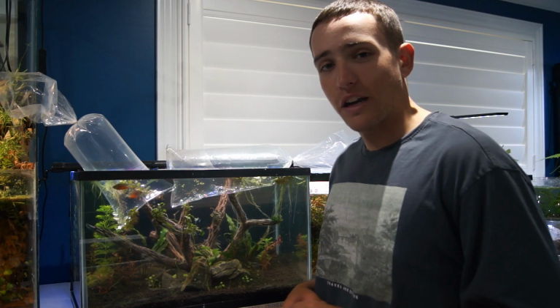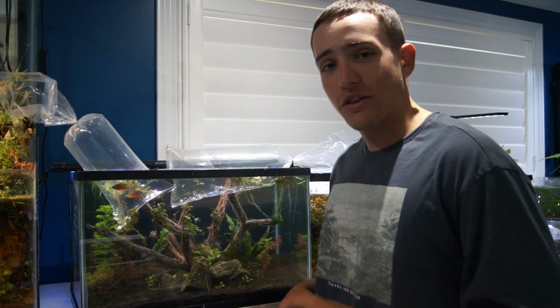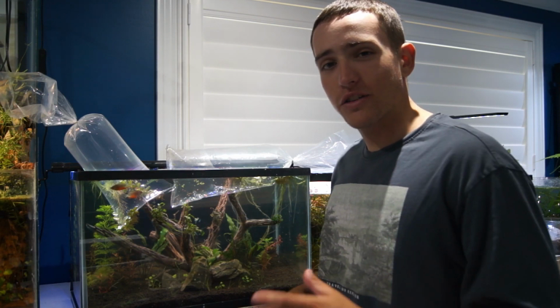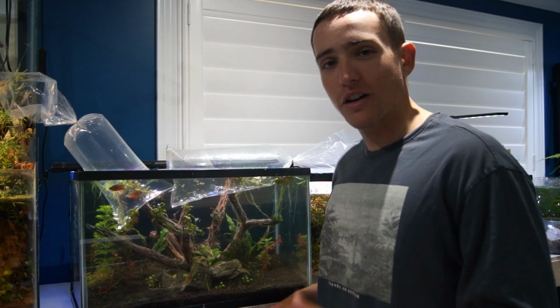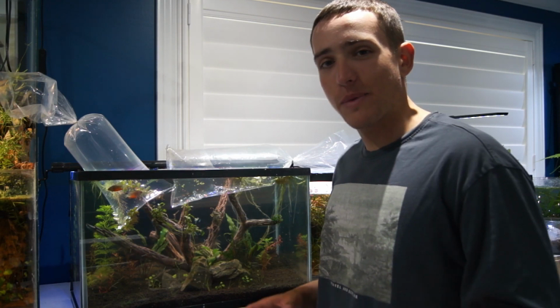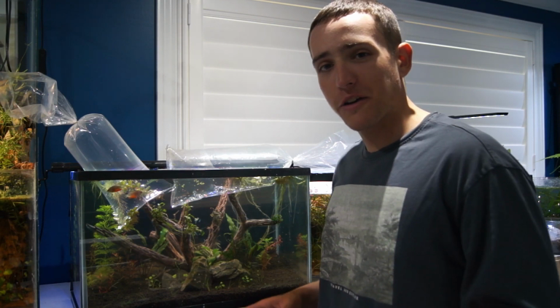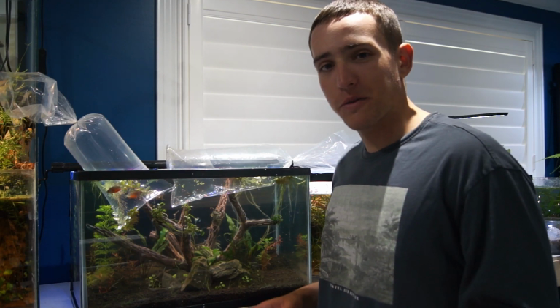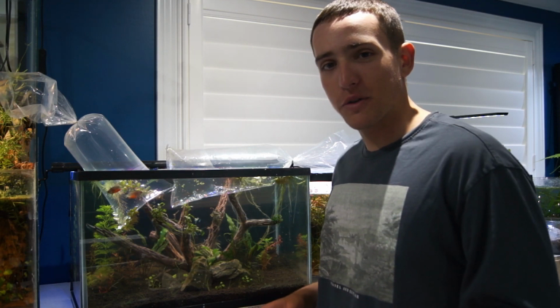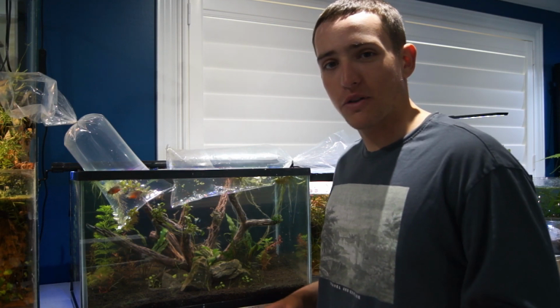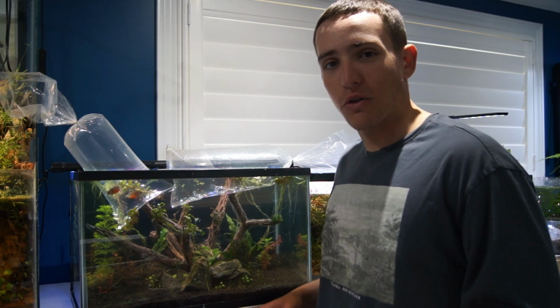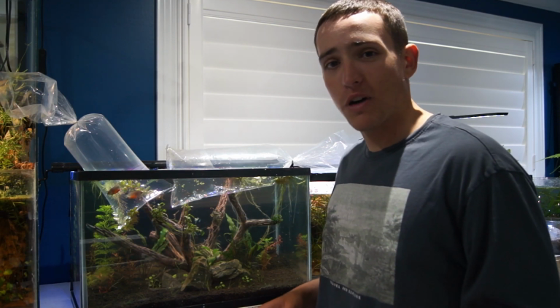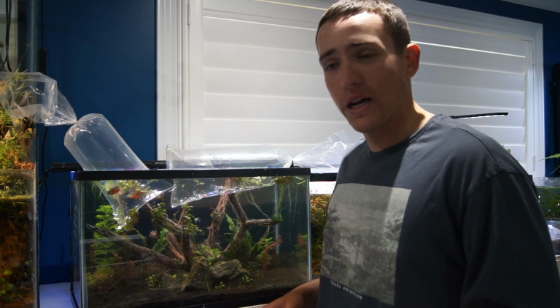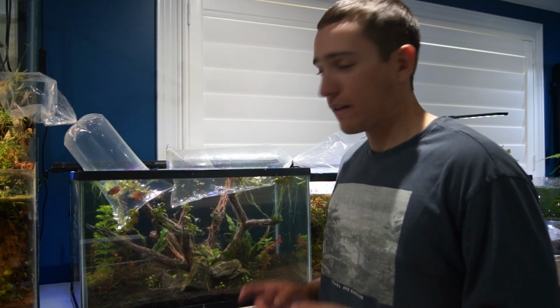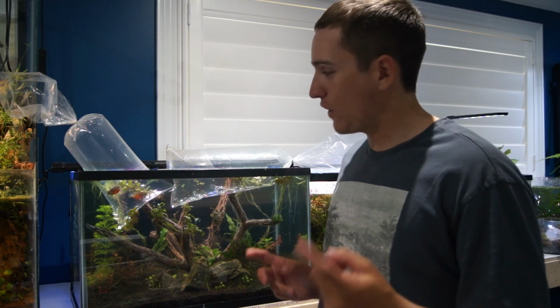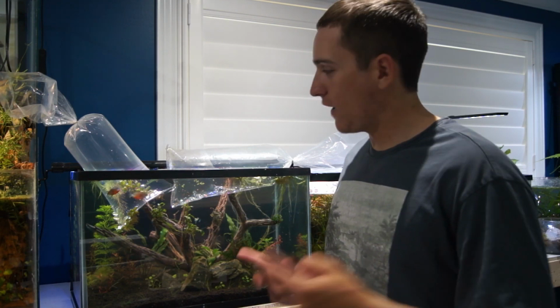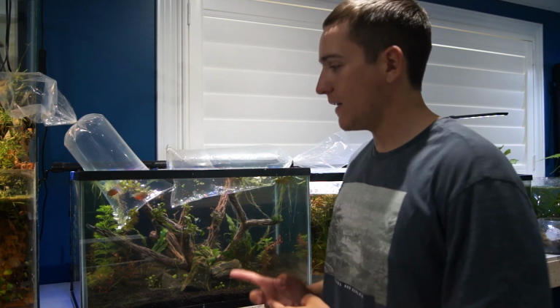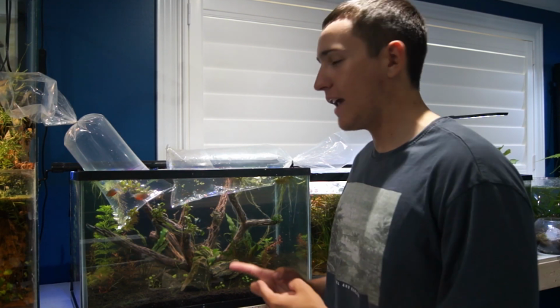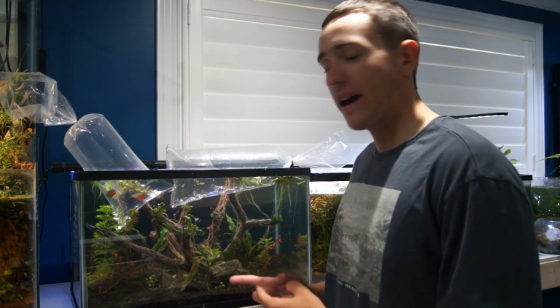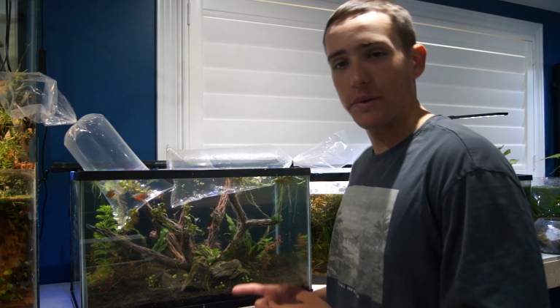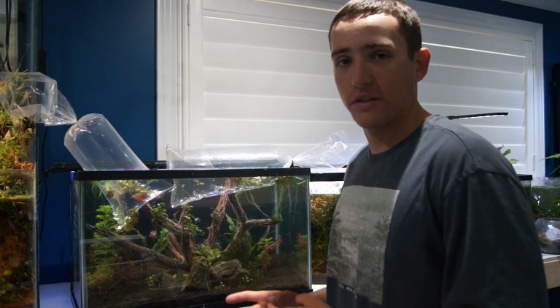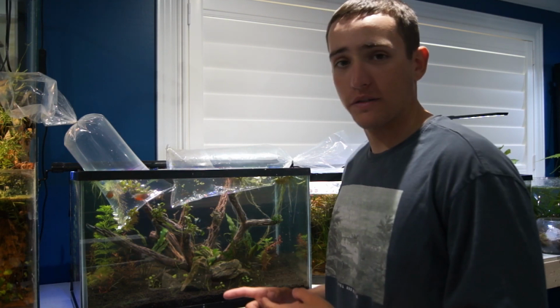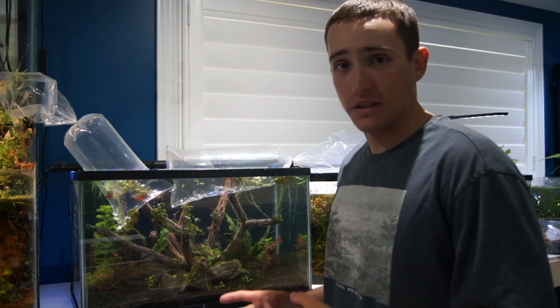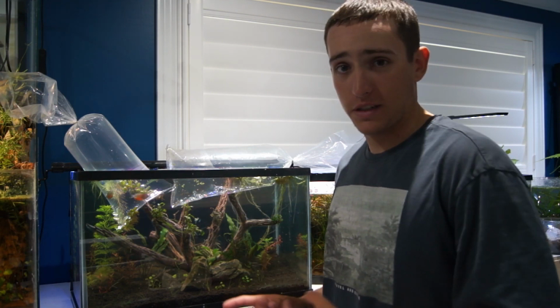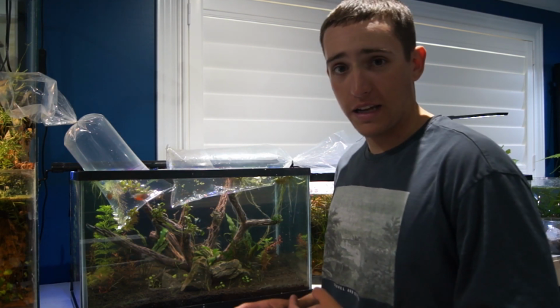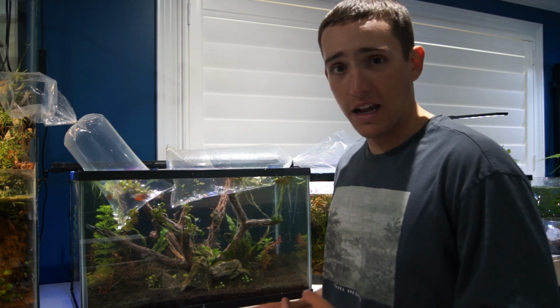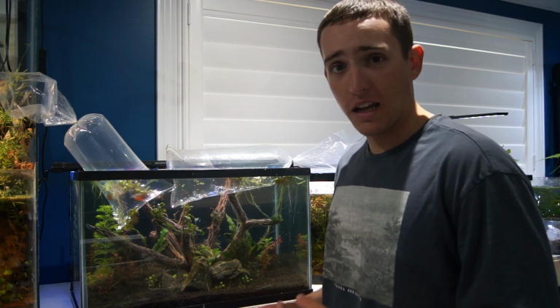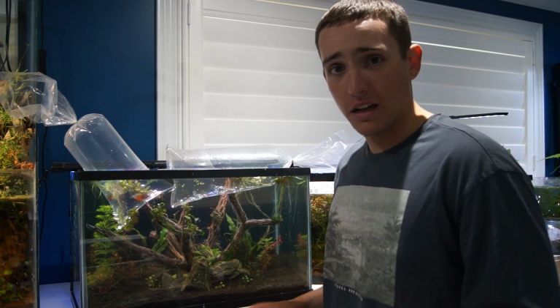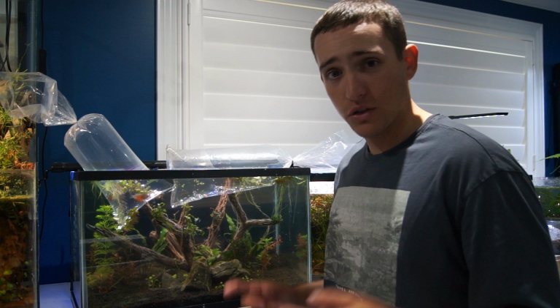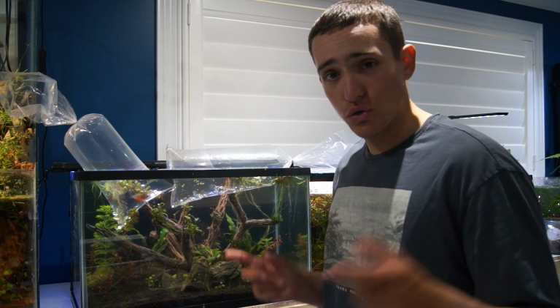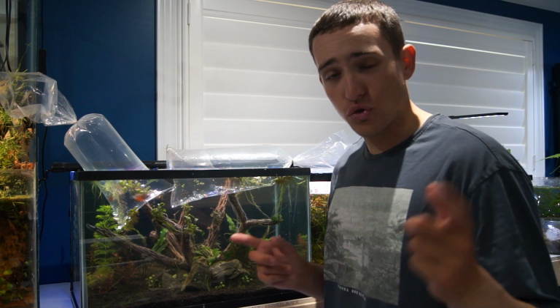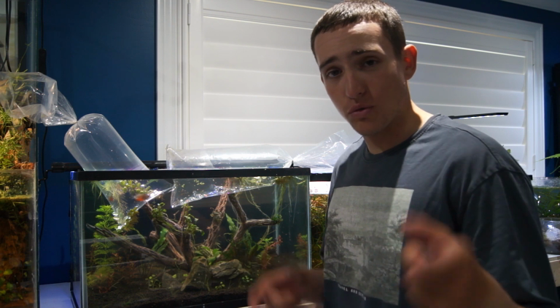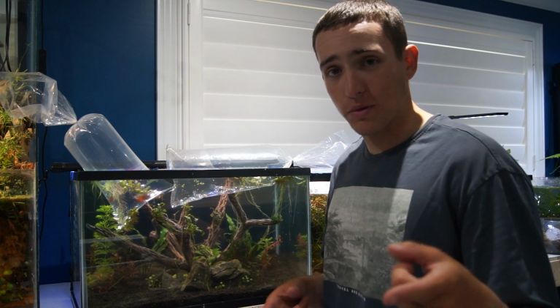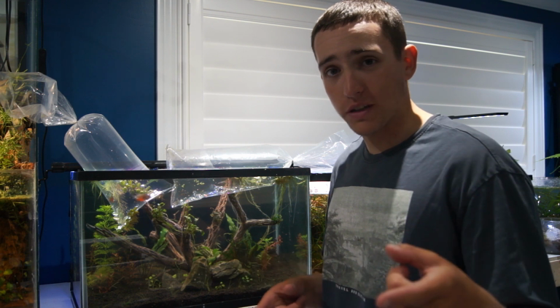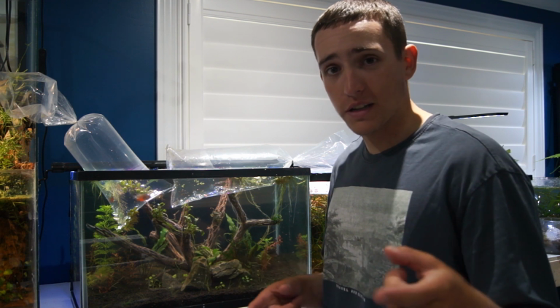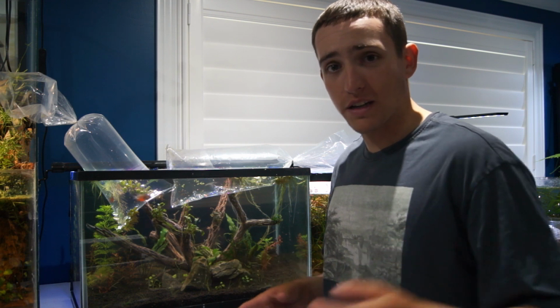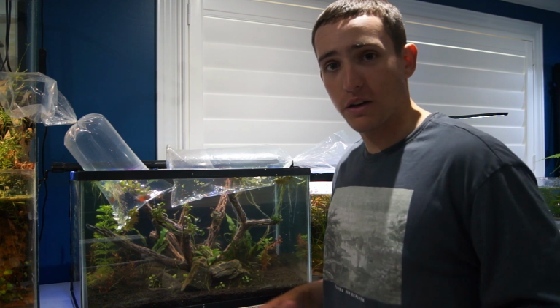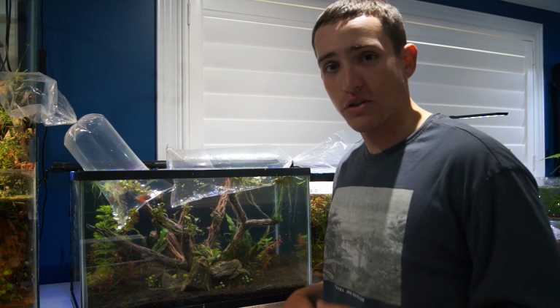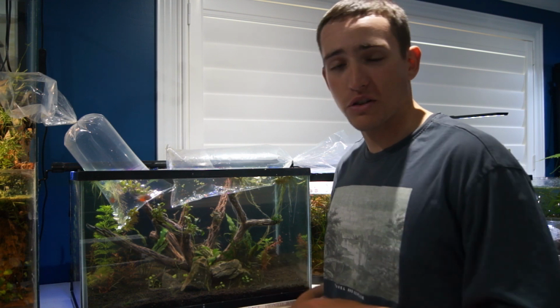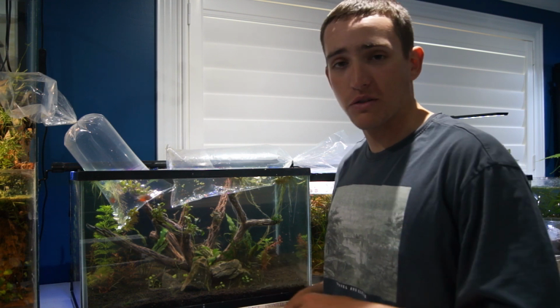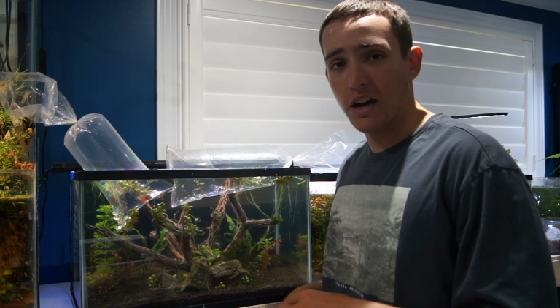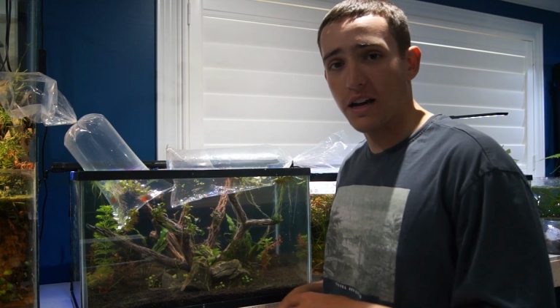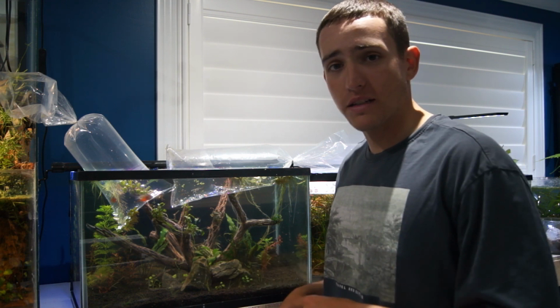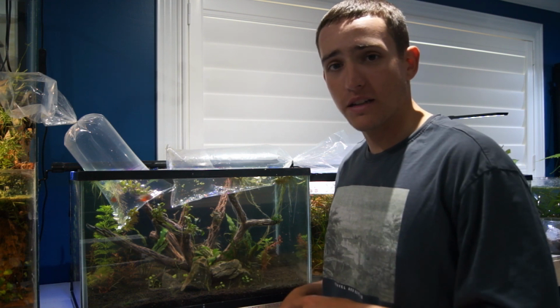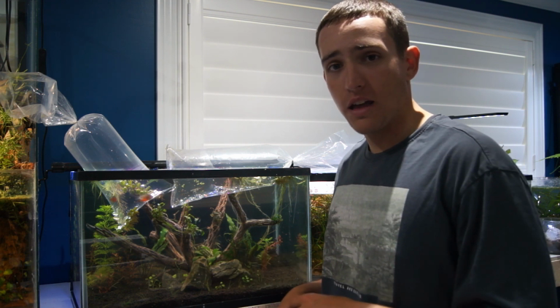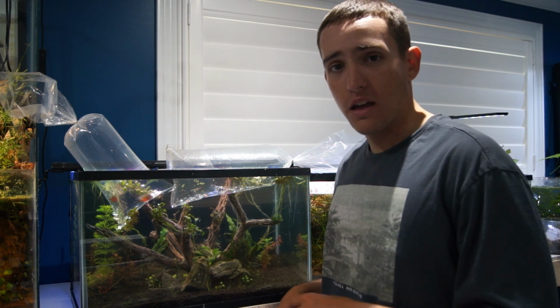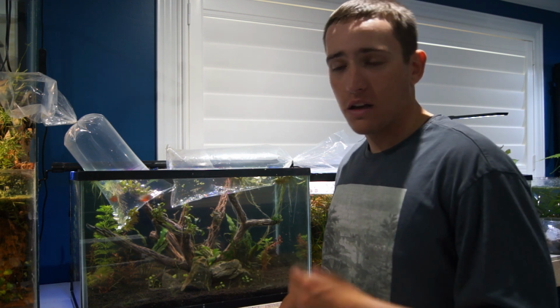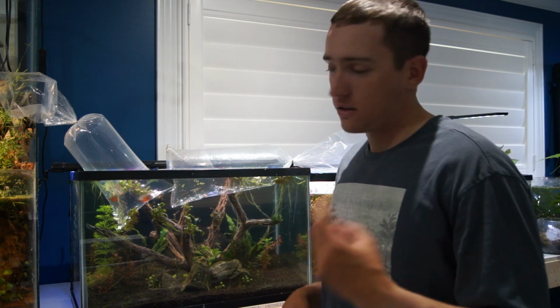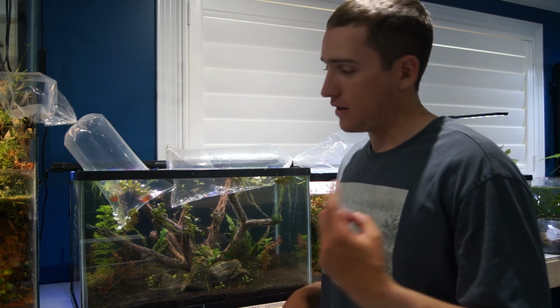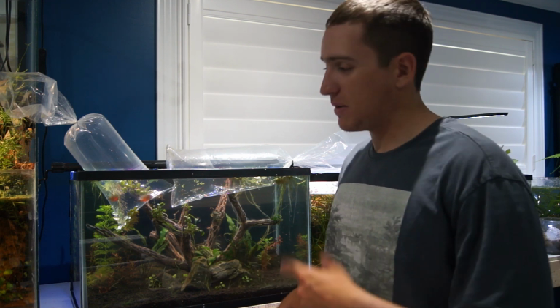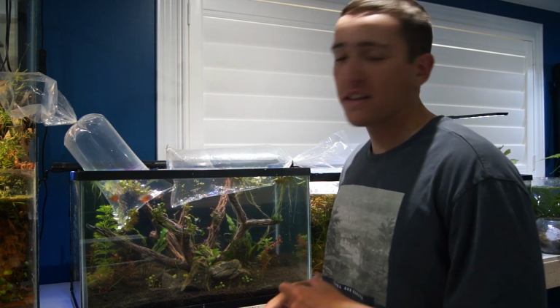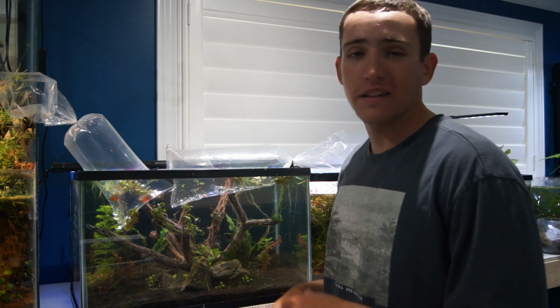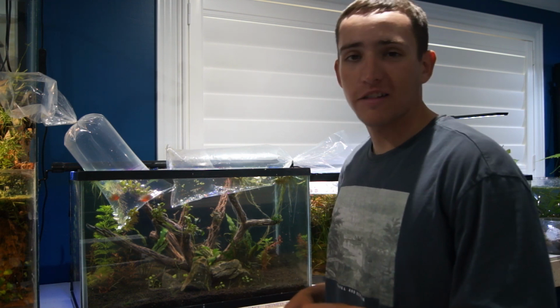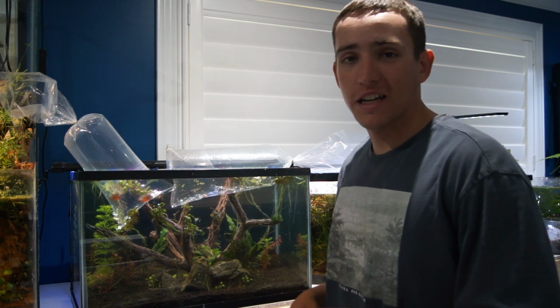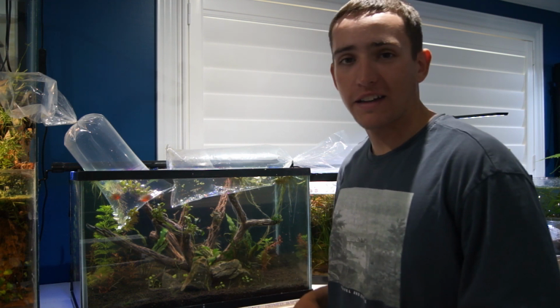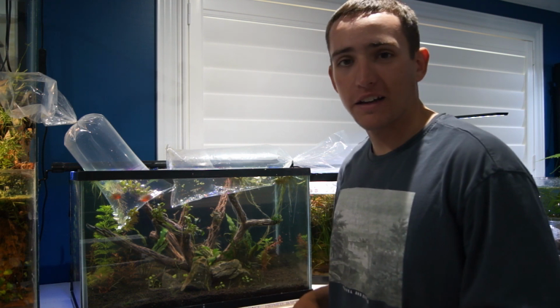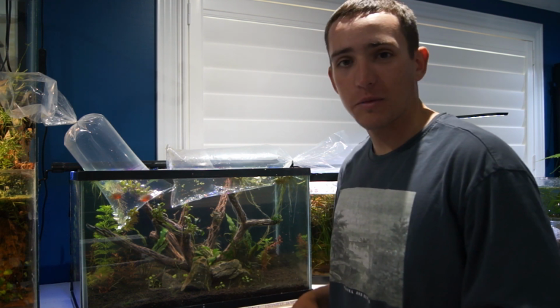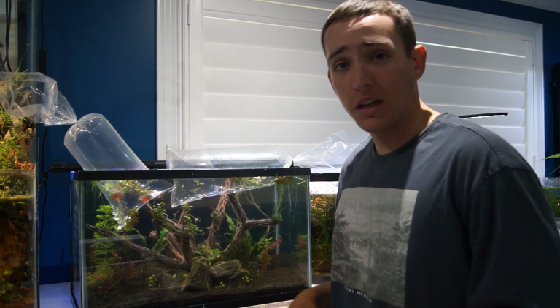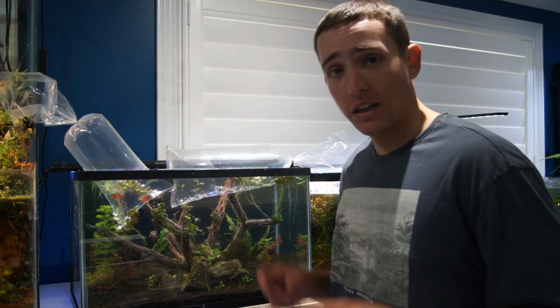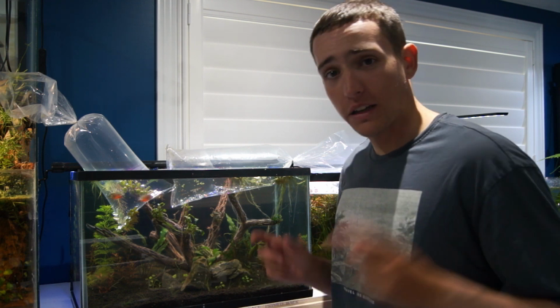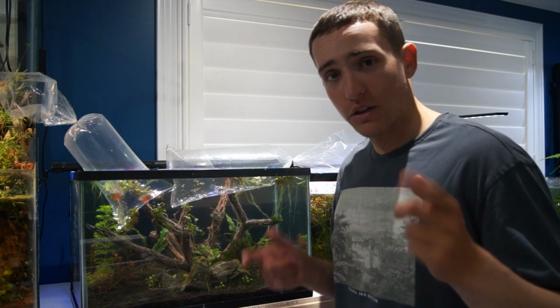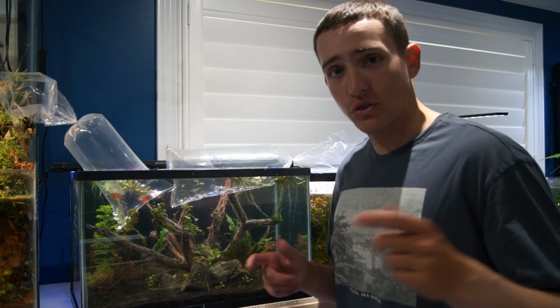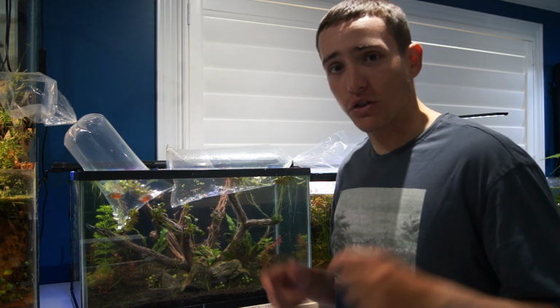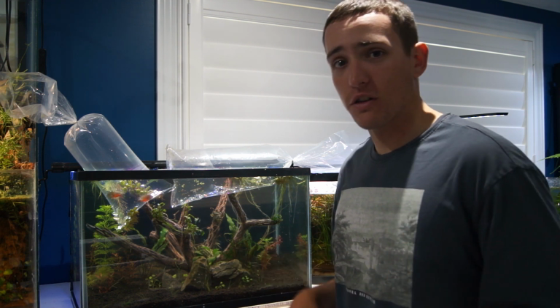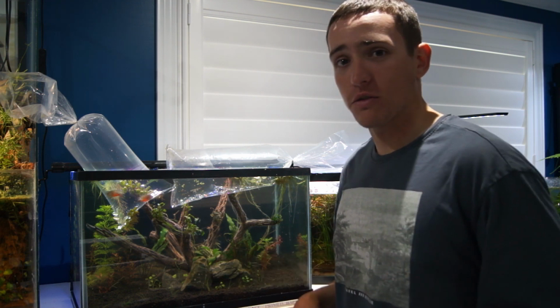I just got back from the store and I've got the inhabitants for this tank — super excited to show you guys. Let me get these guys acclimated and then I'll show you.